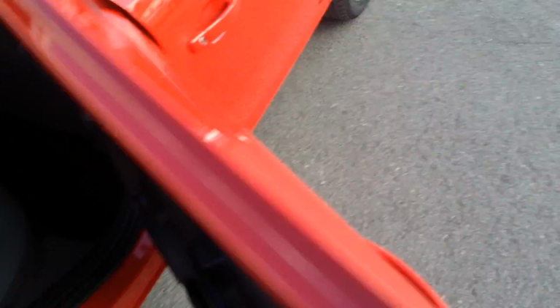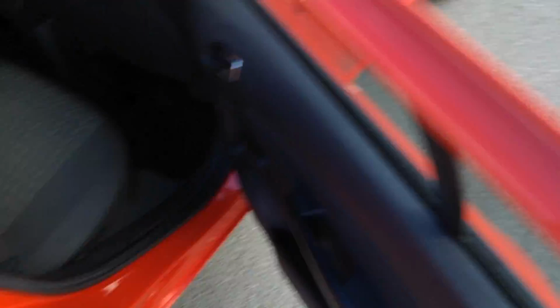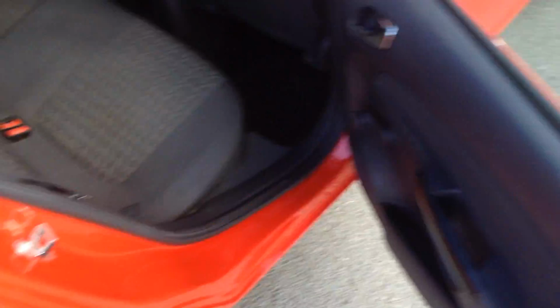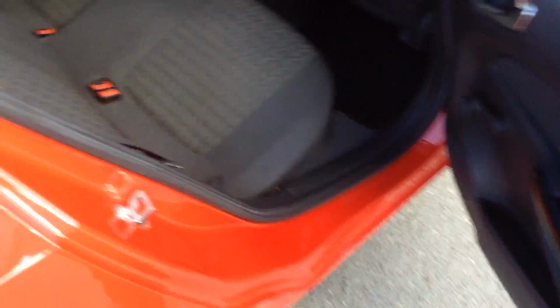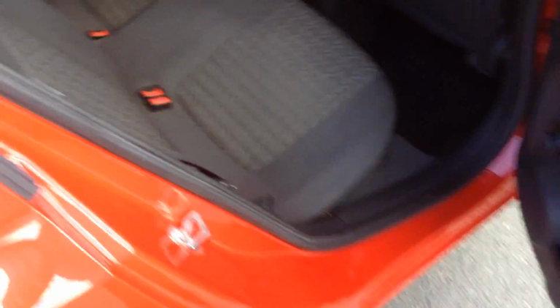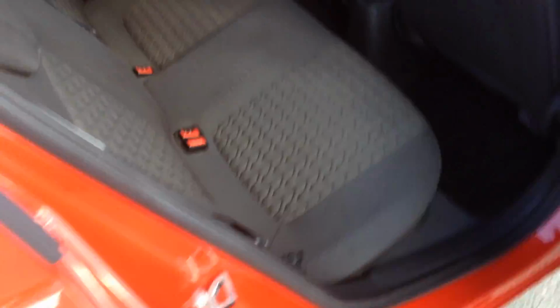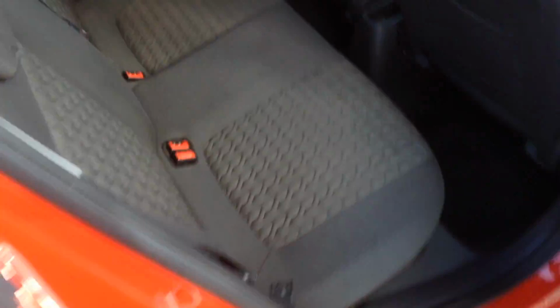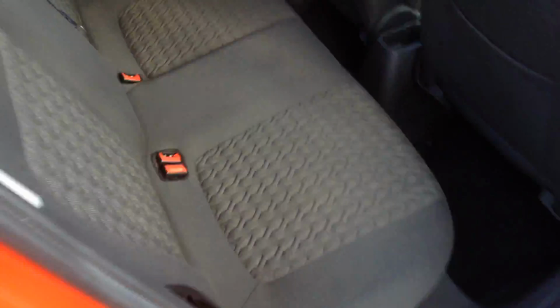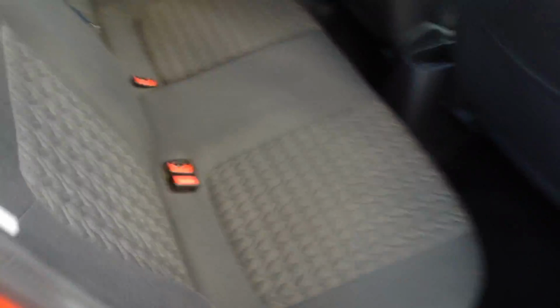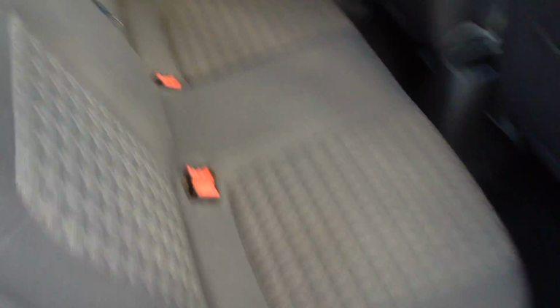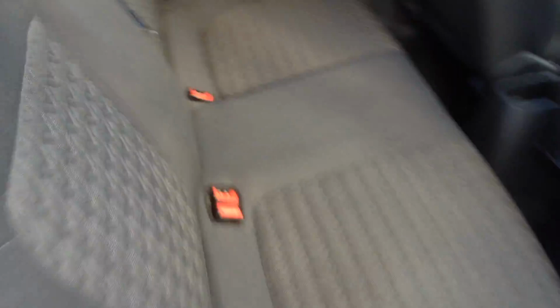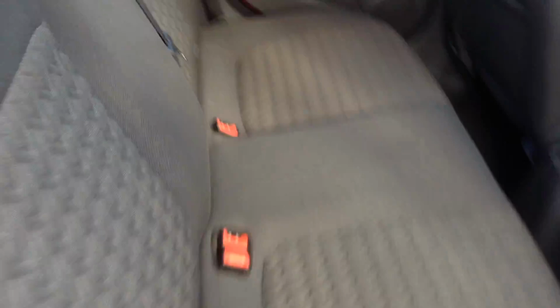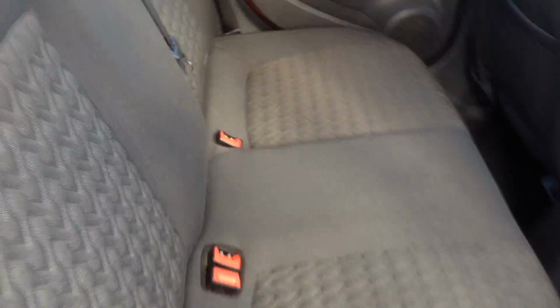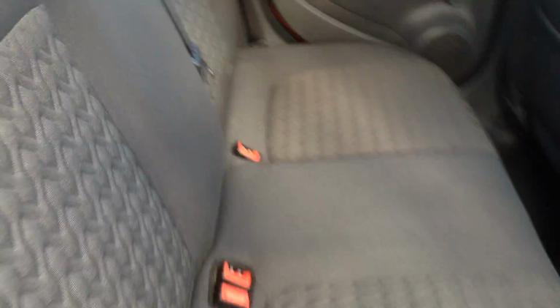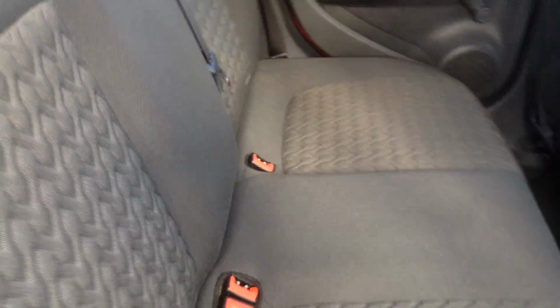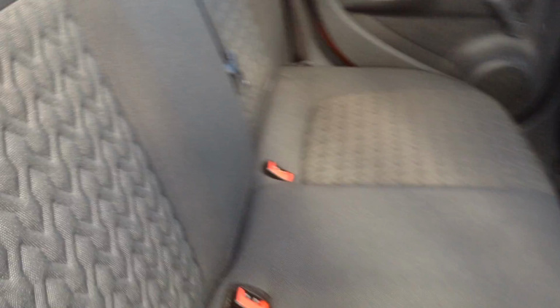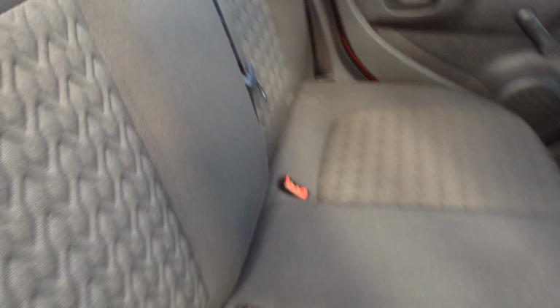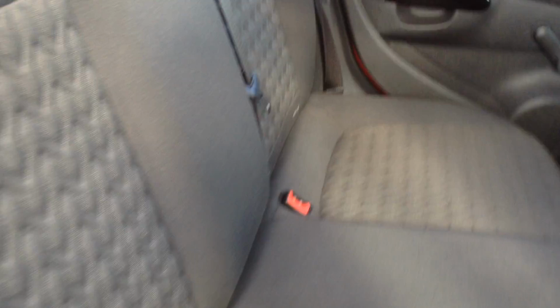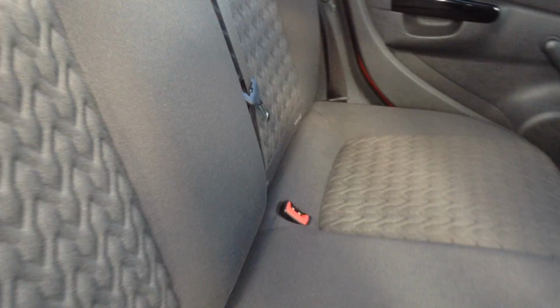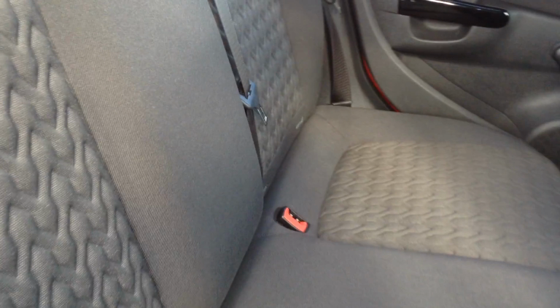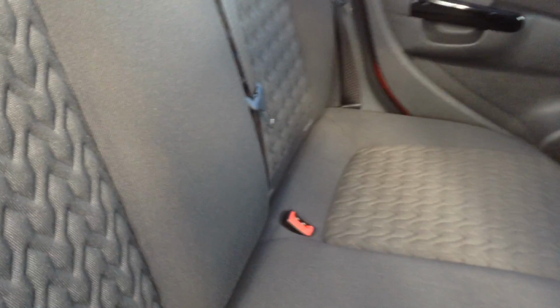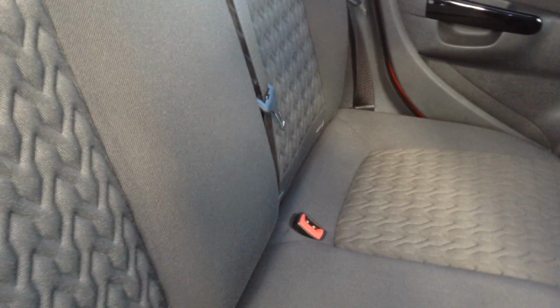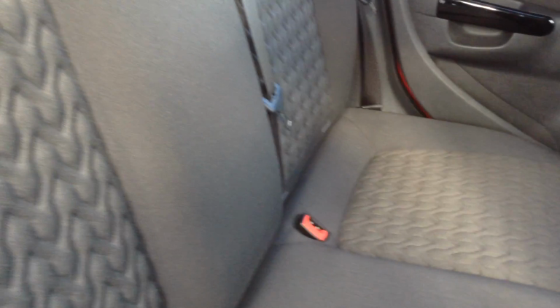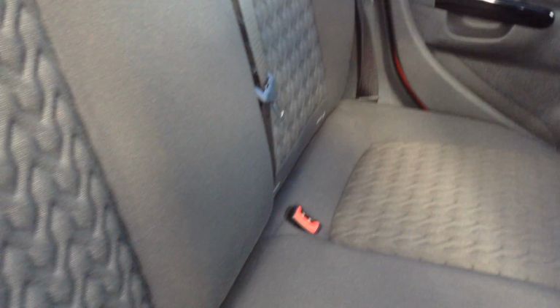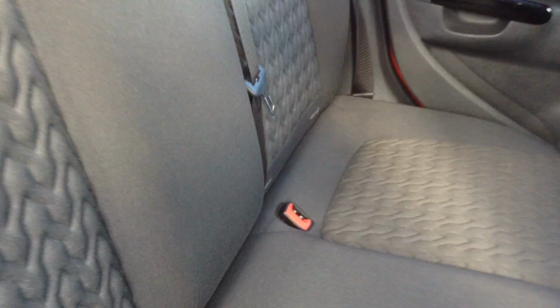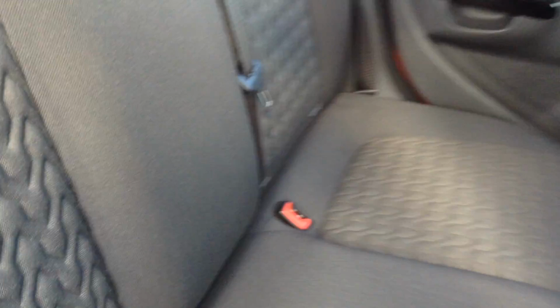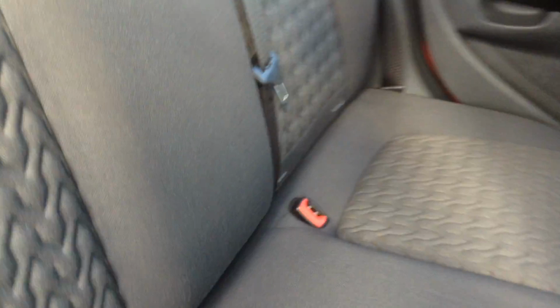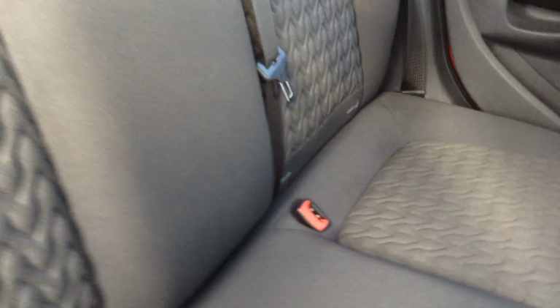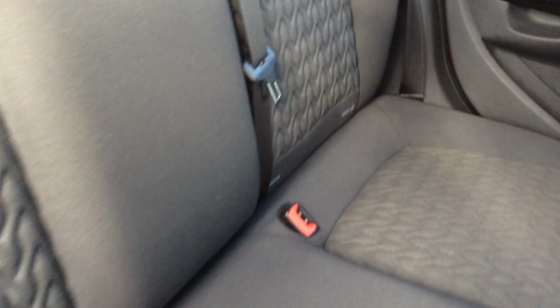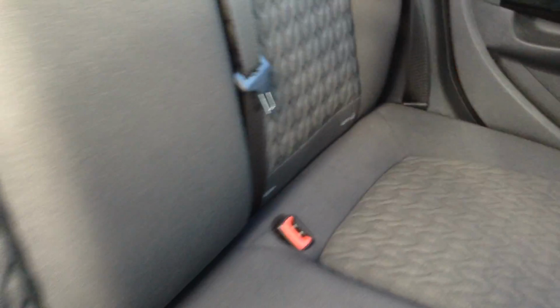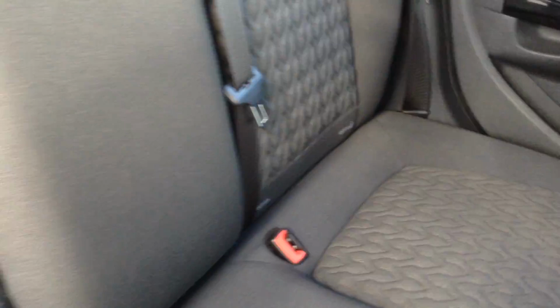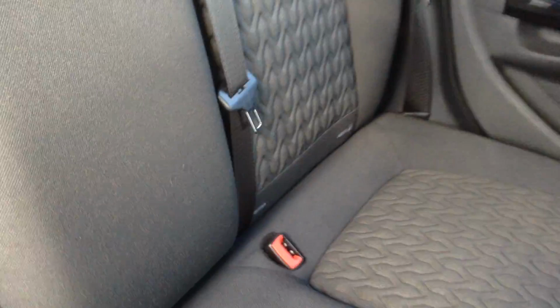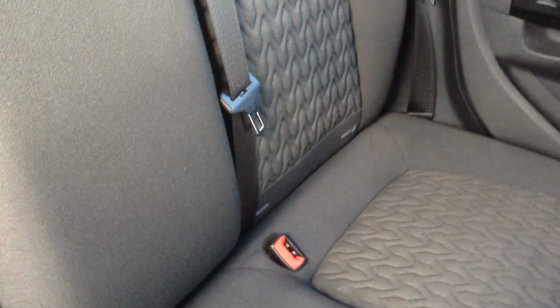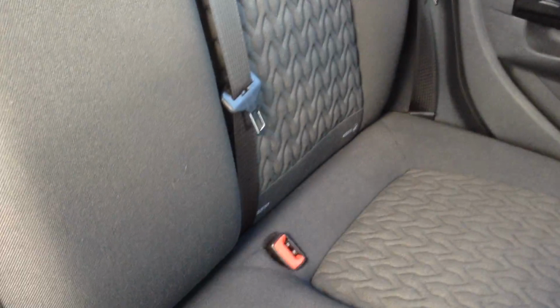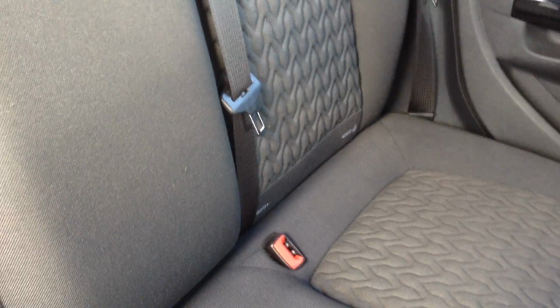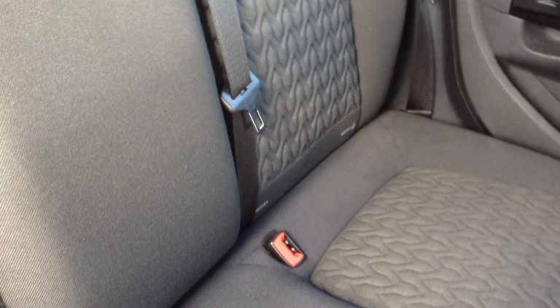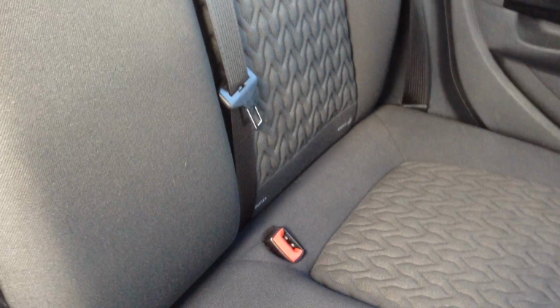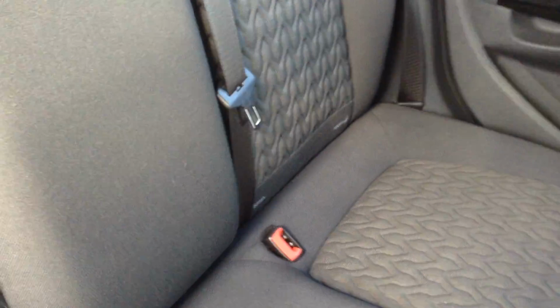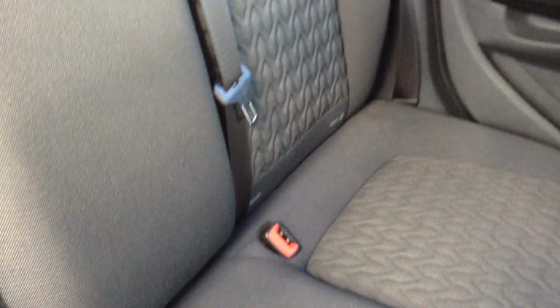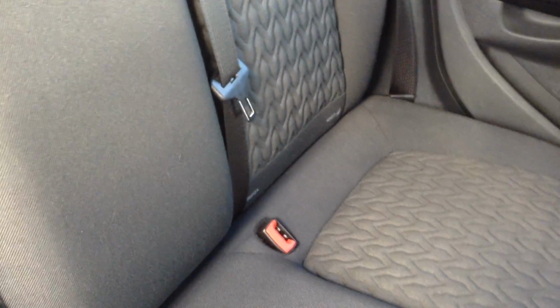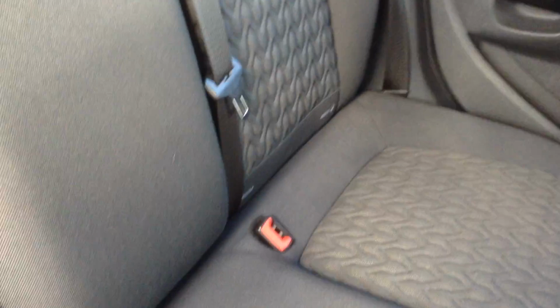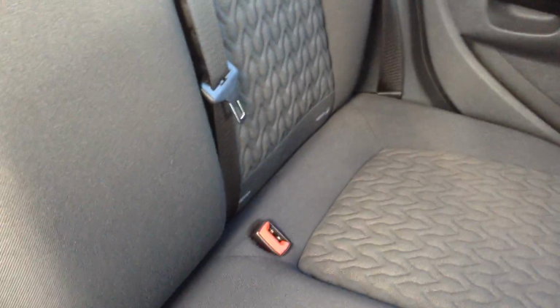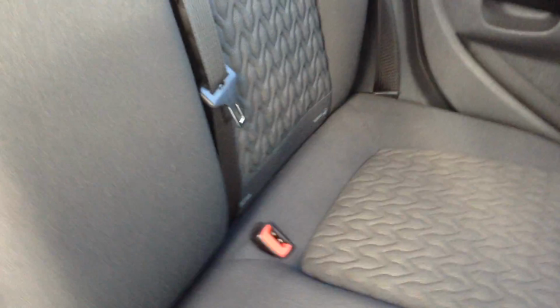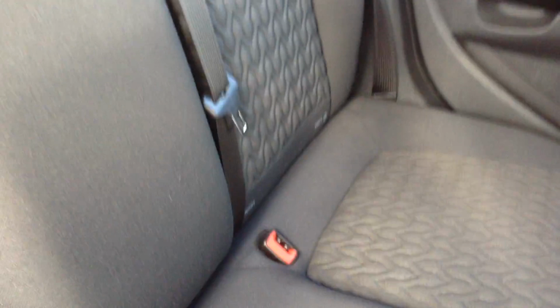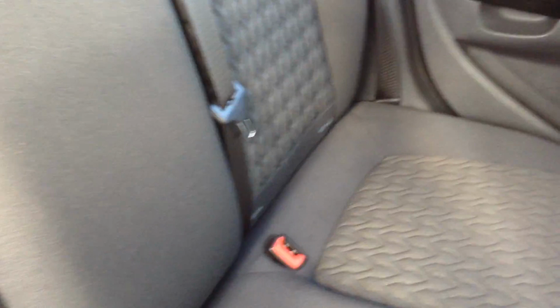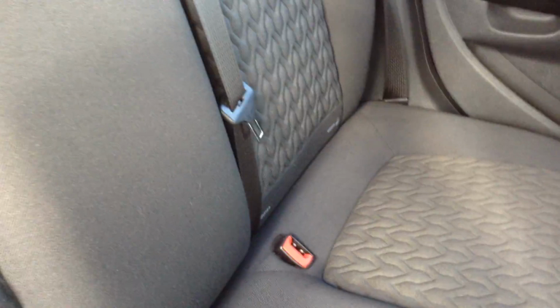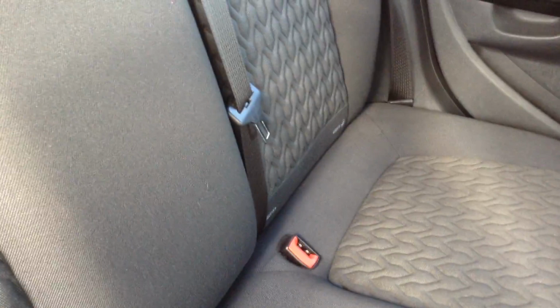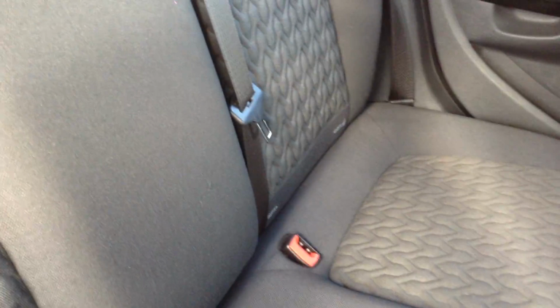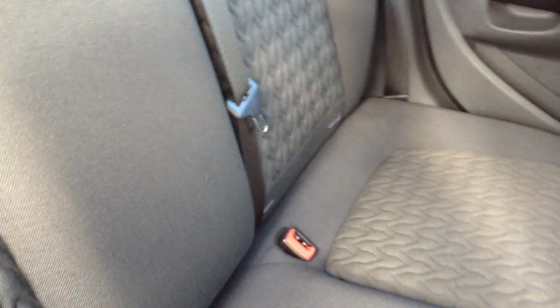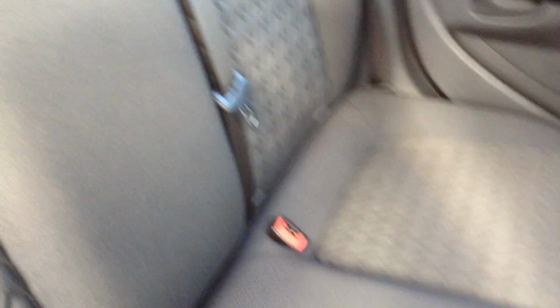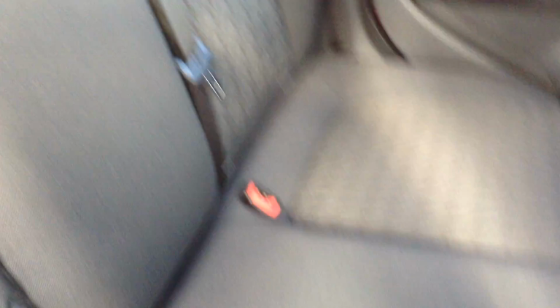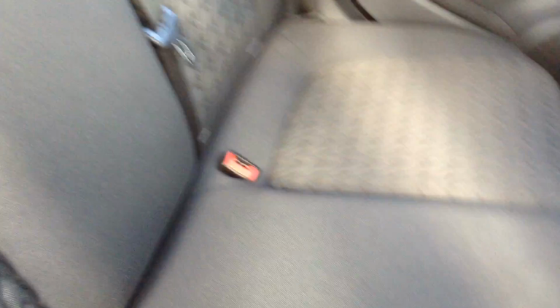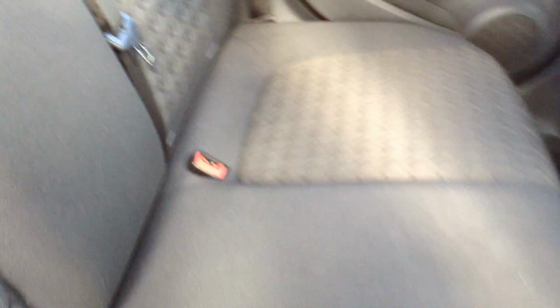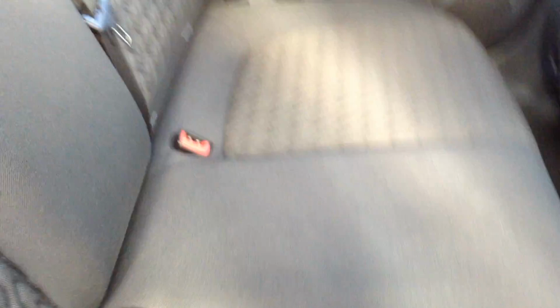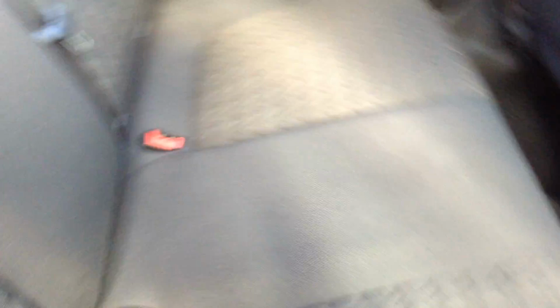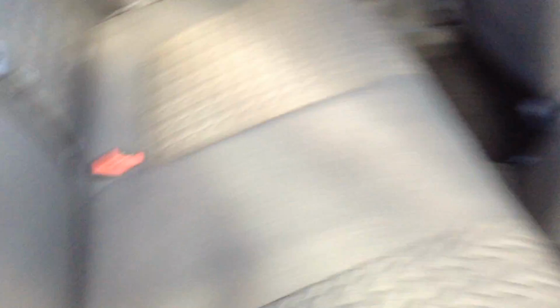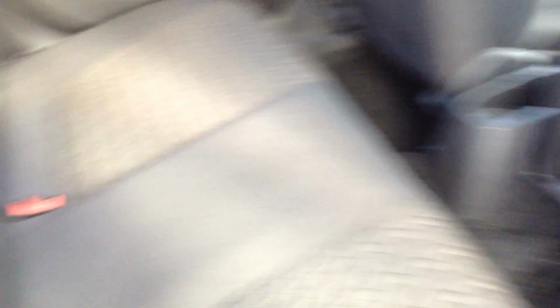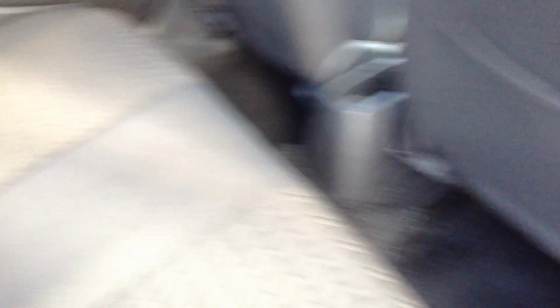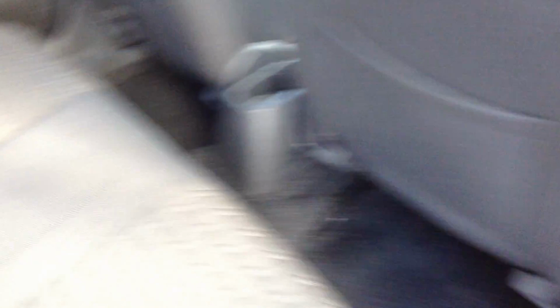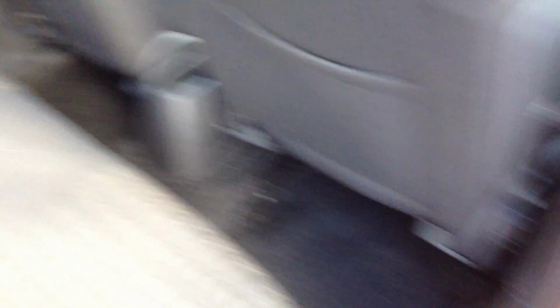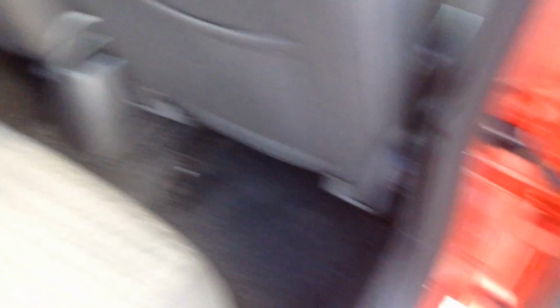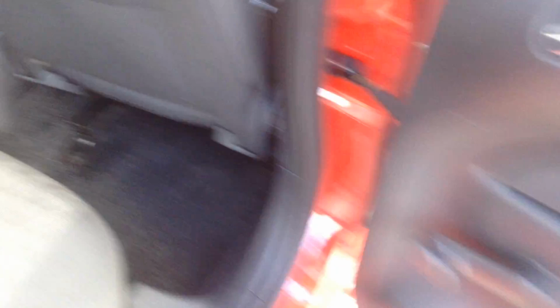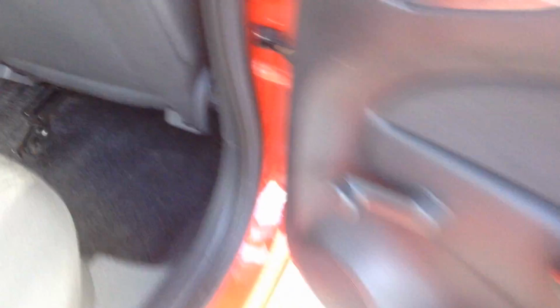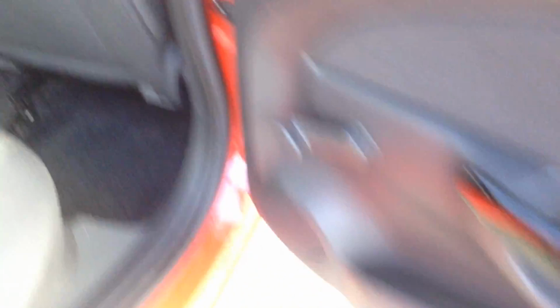And into the rear of the car here, you can see the upholstery is all in very nice condition. You've also got the ISOFIX there as well, which is good for securing child seats.